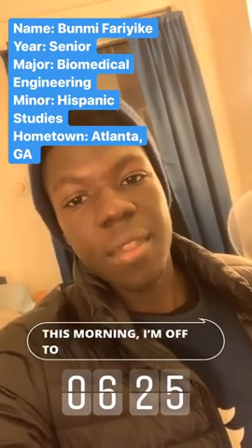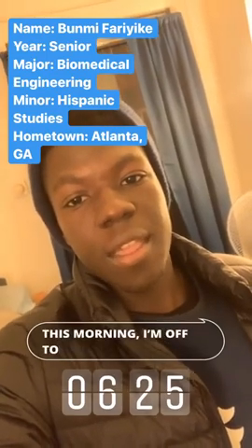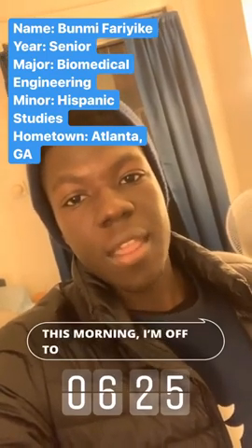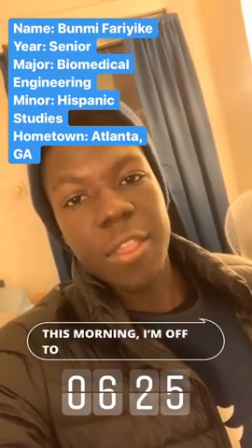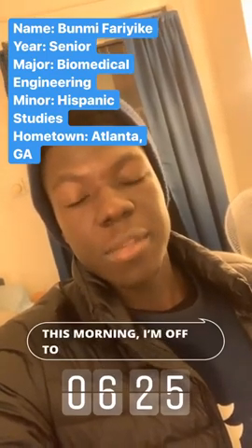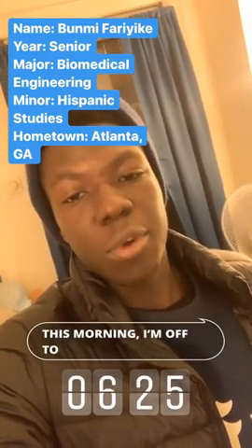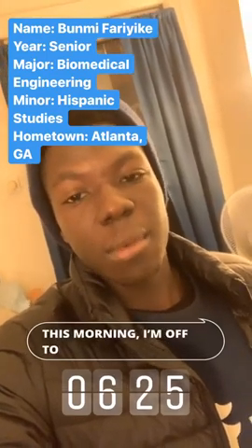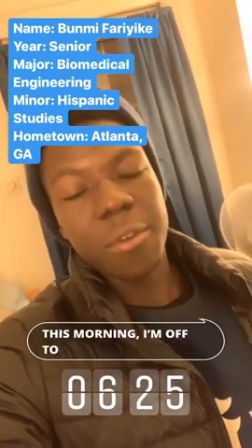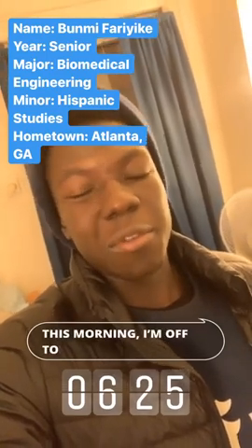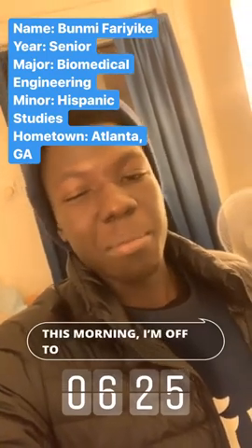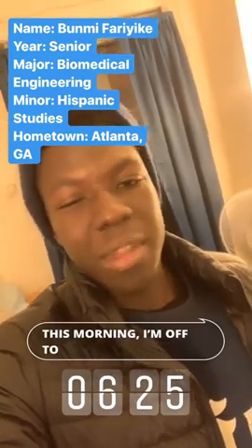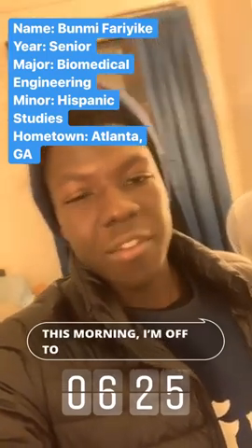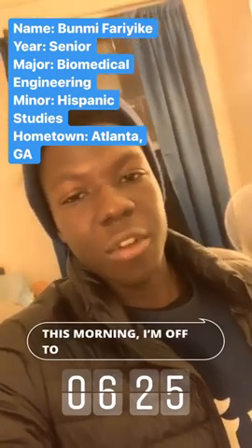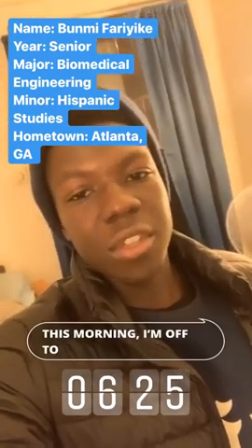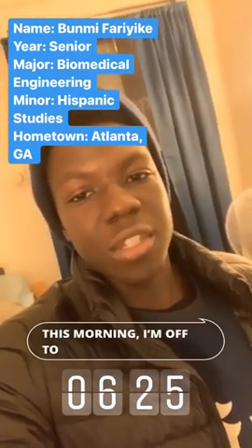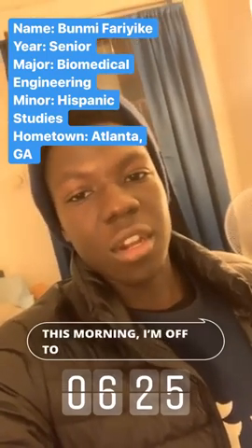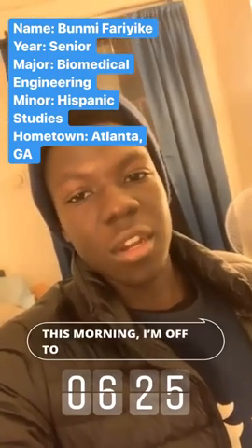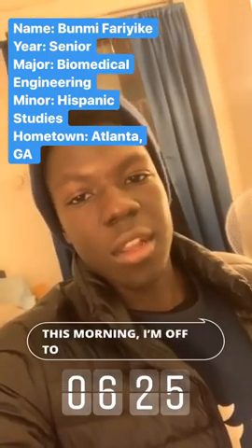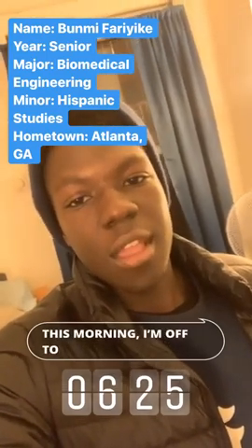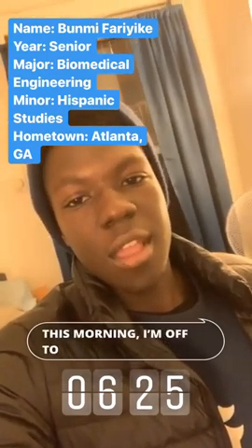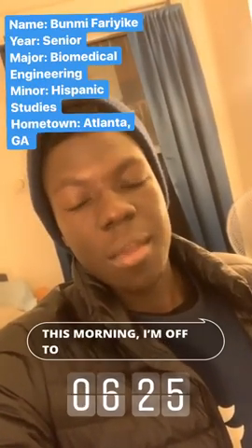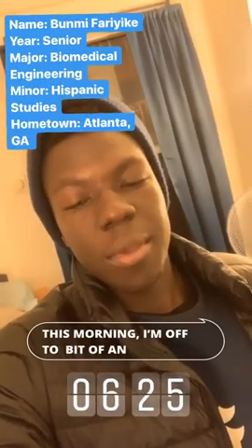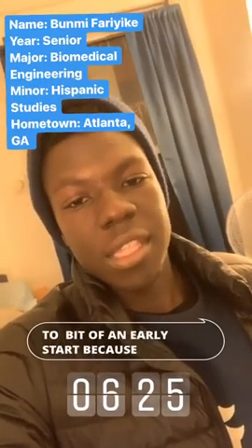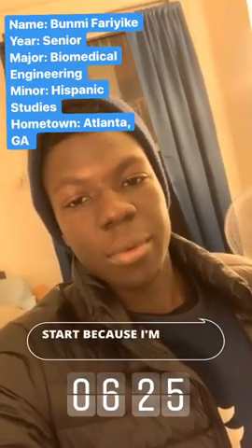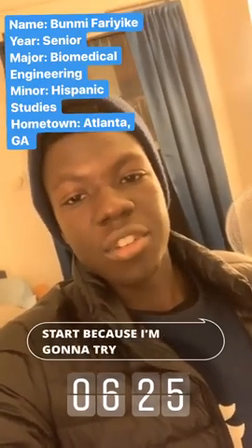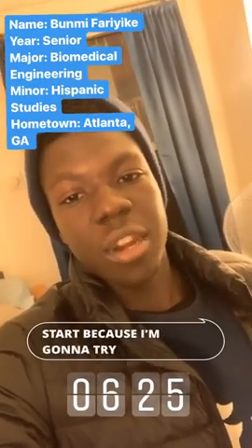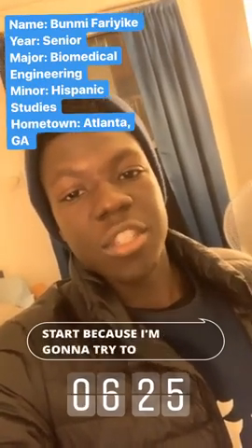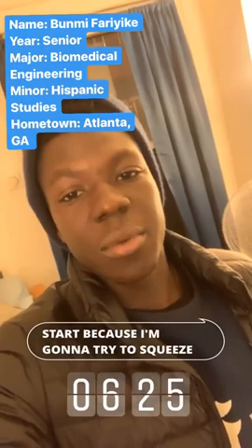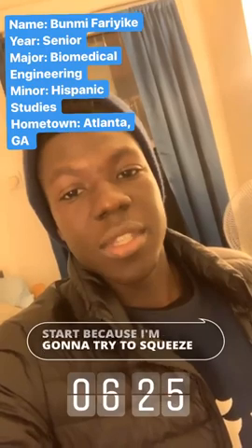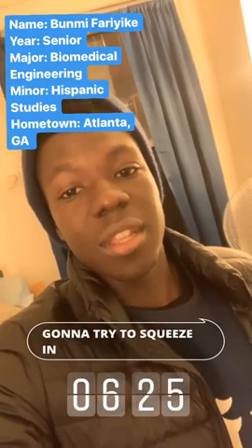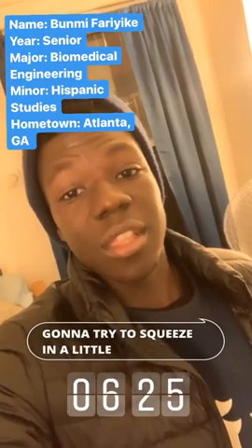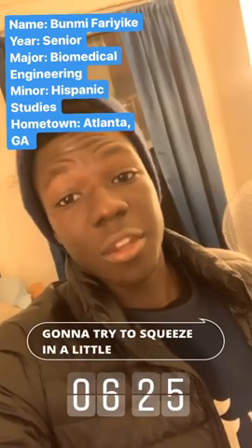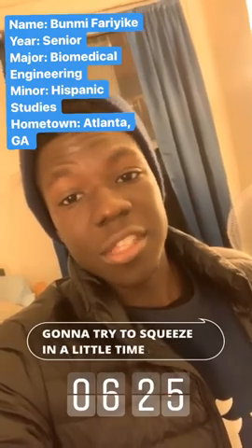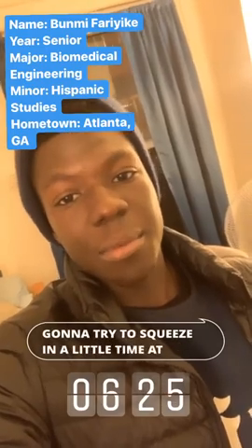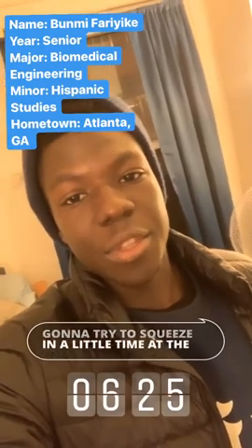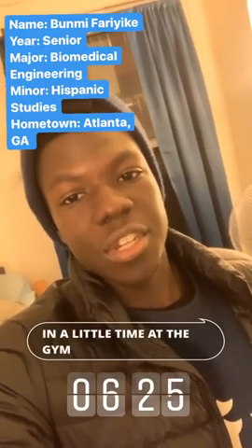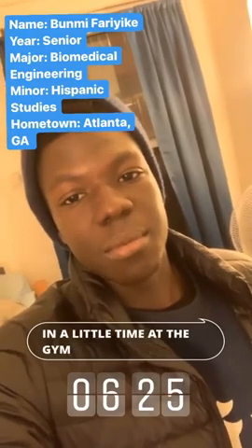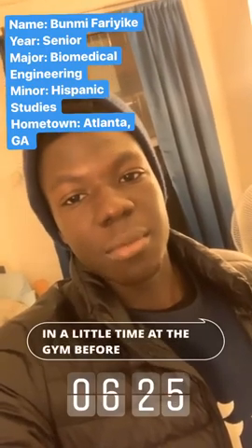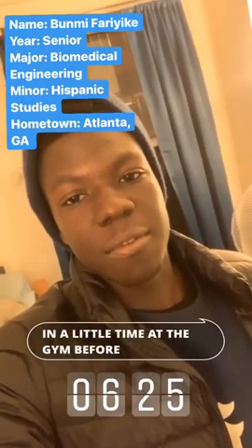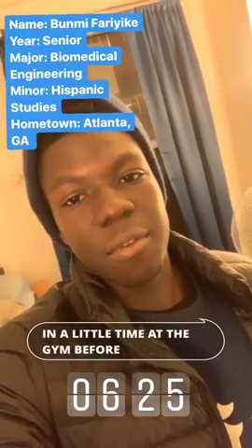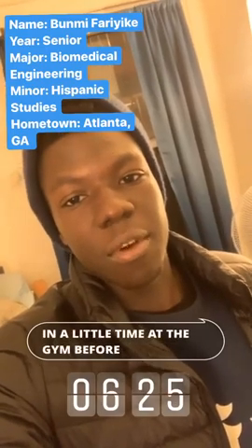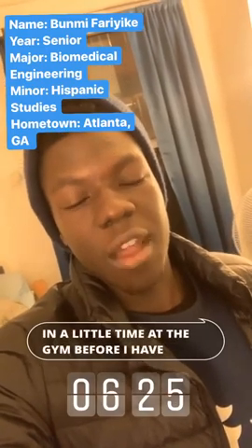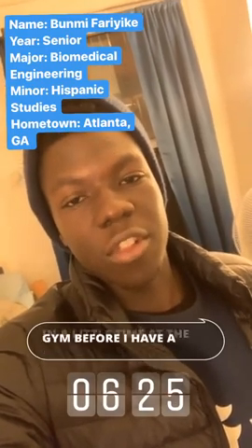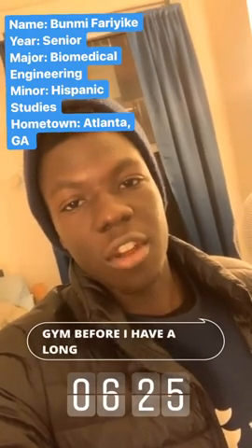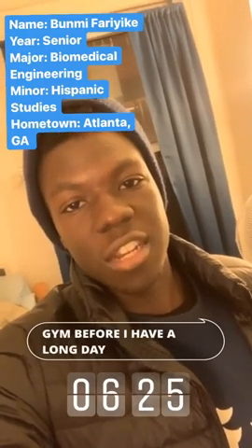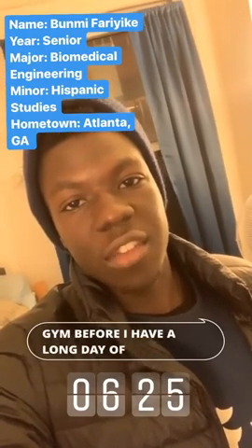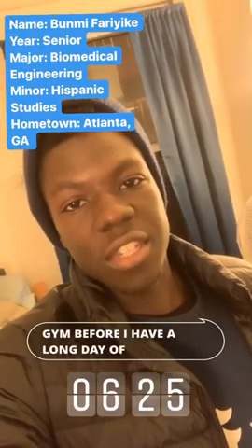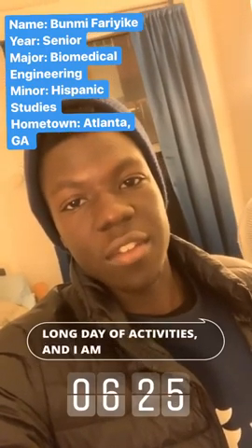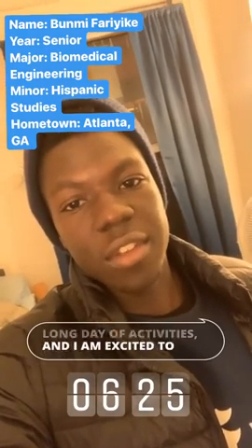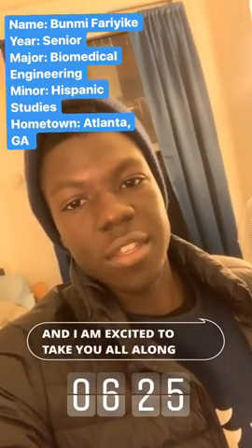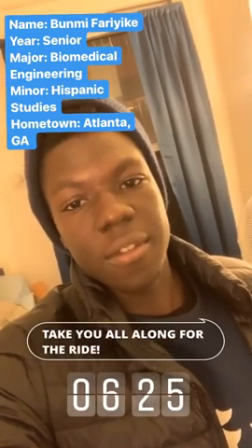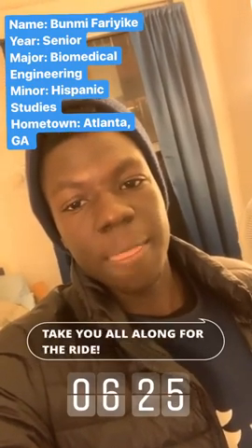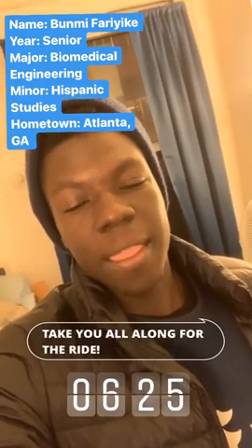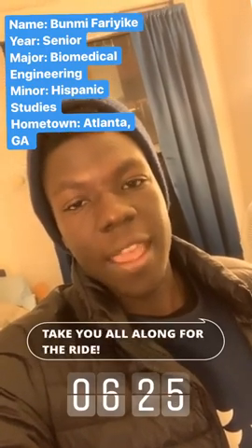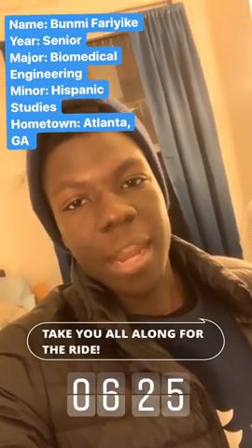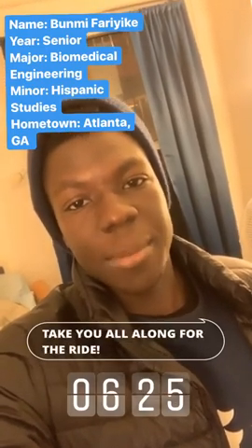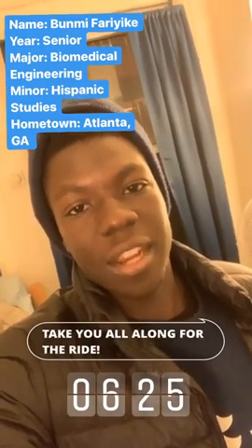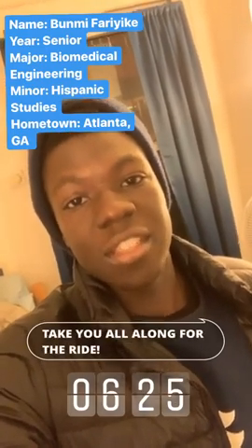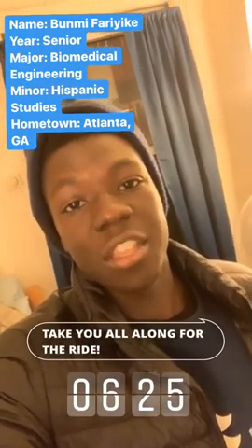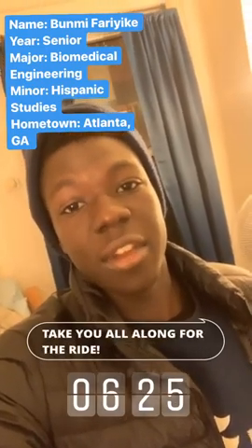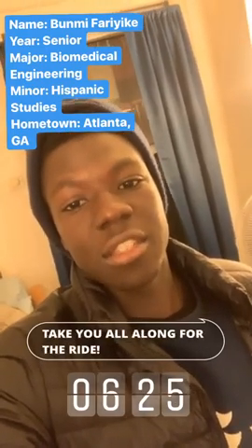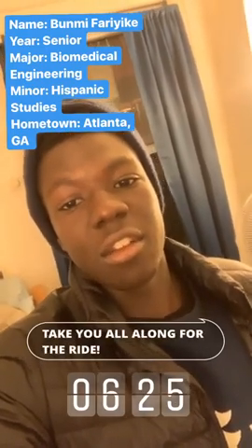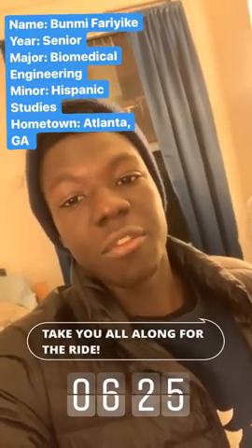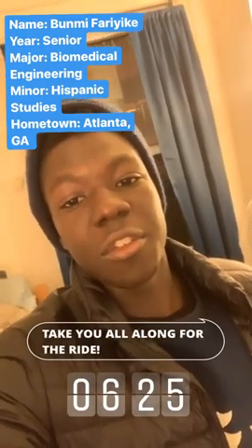This morning I'm off to a bit of an early start because I'm going to try to squeeze in a little time at the gym before I have a long day of activities, and I'm excited to take you guys along for the ride.